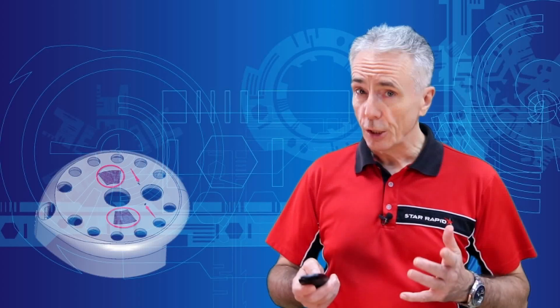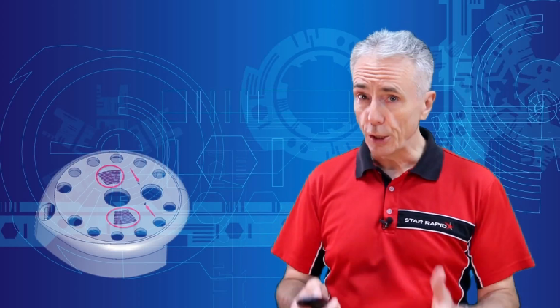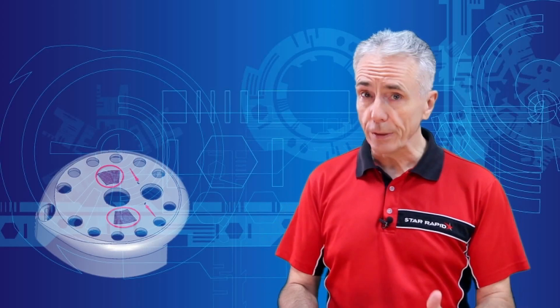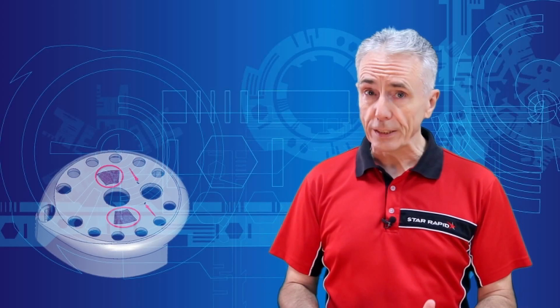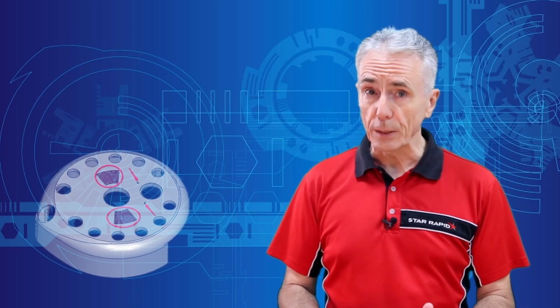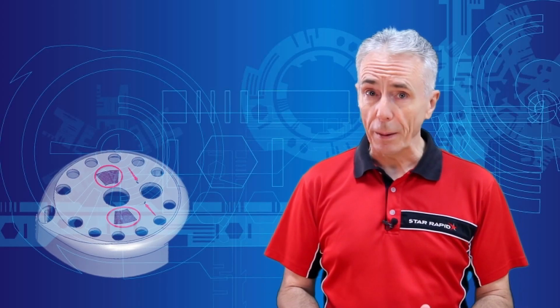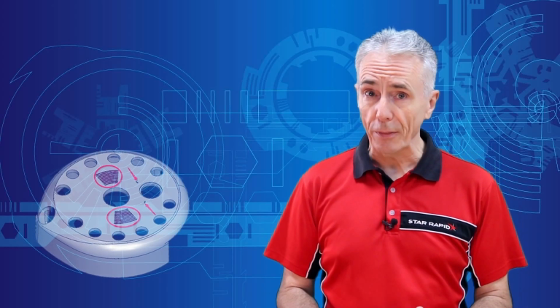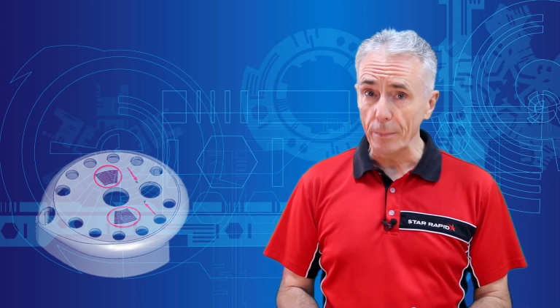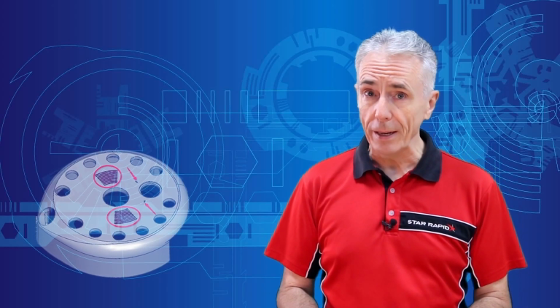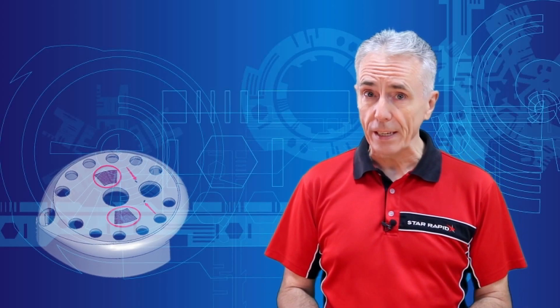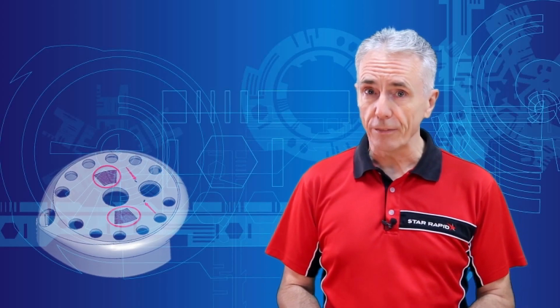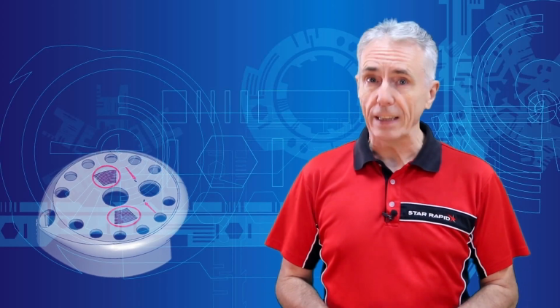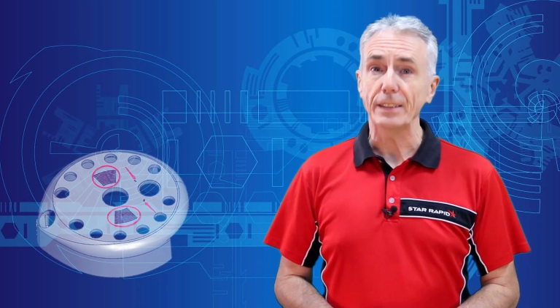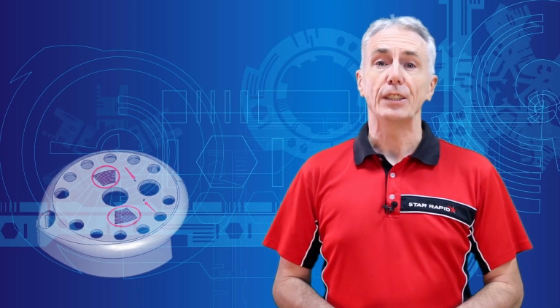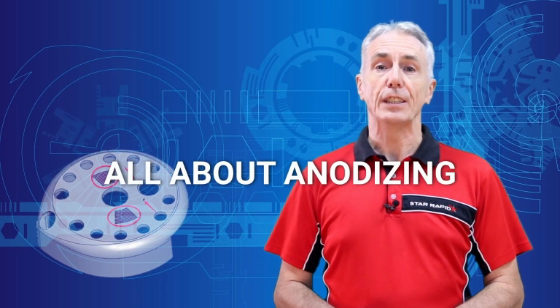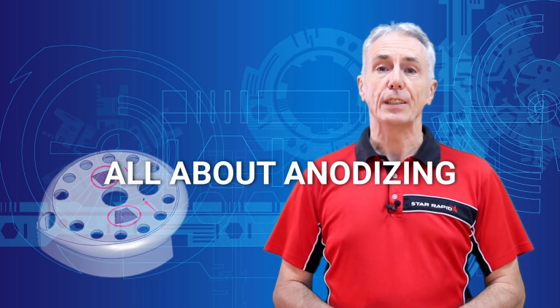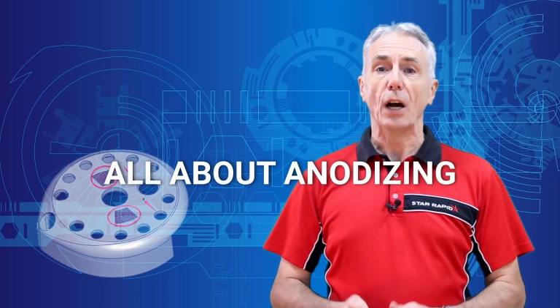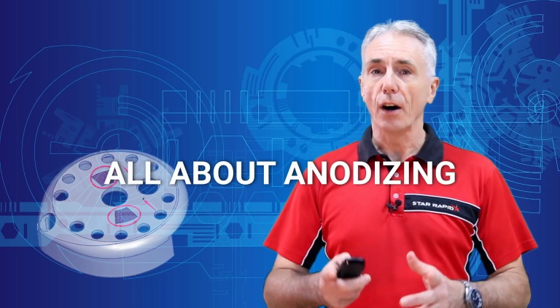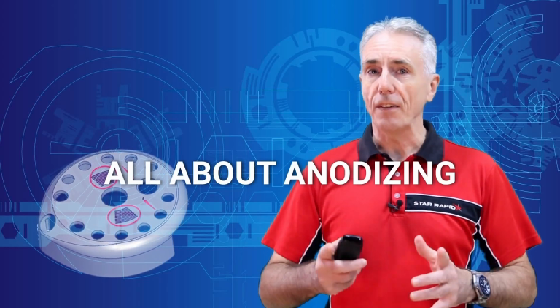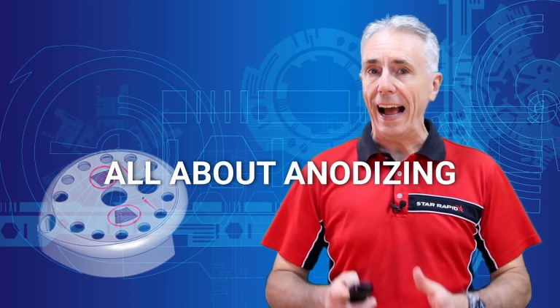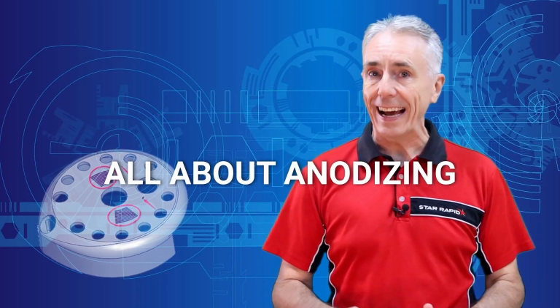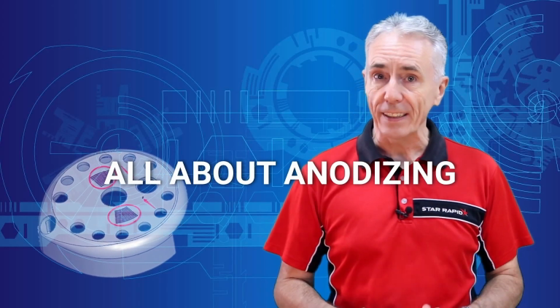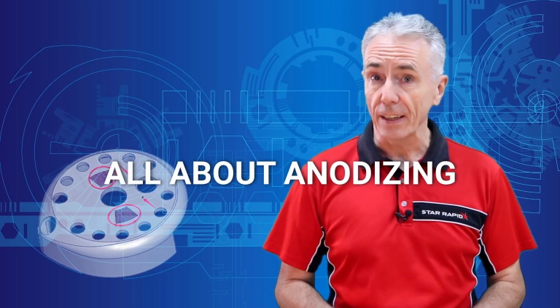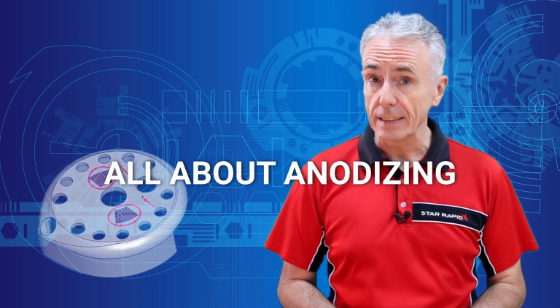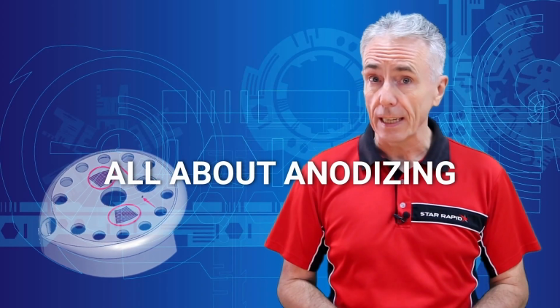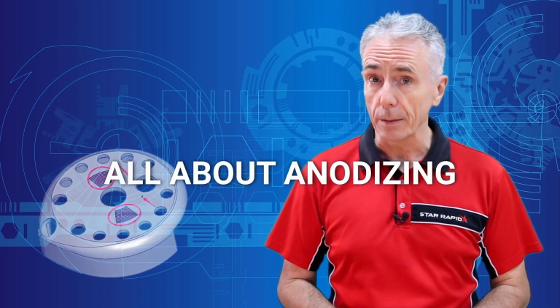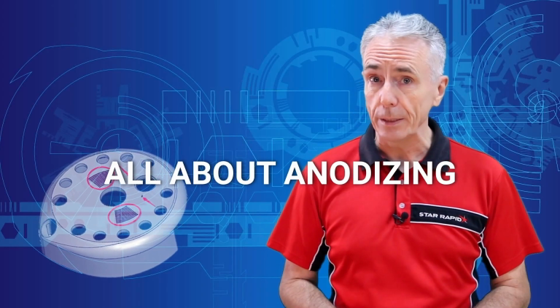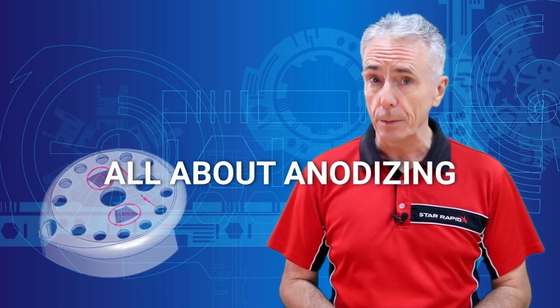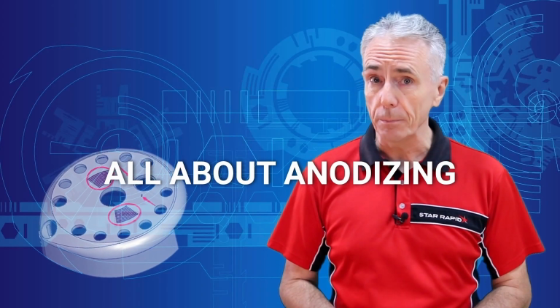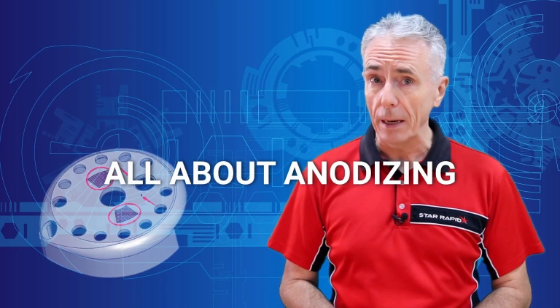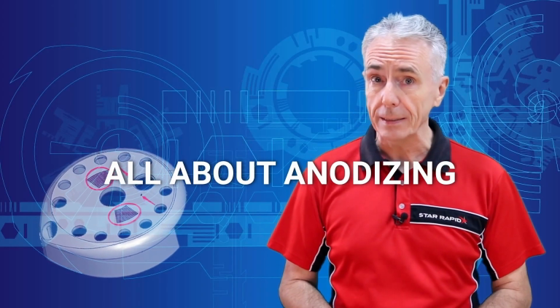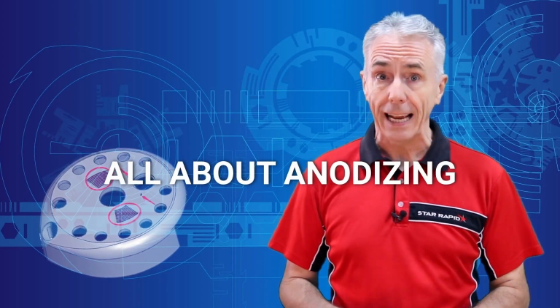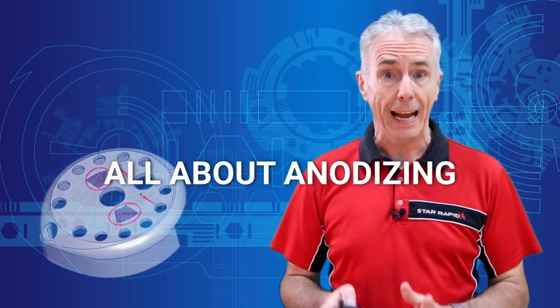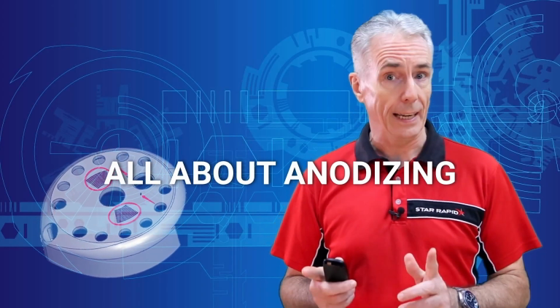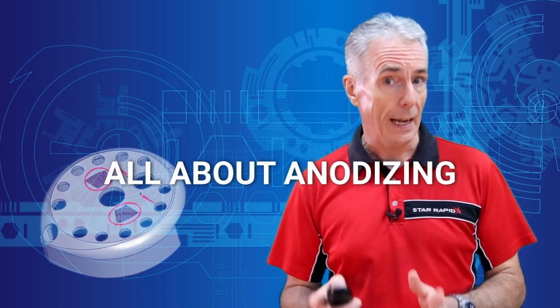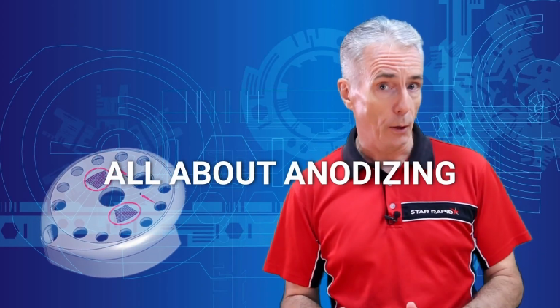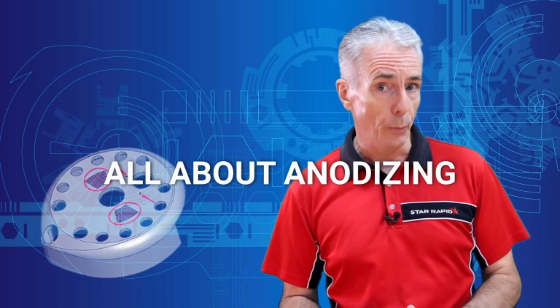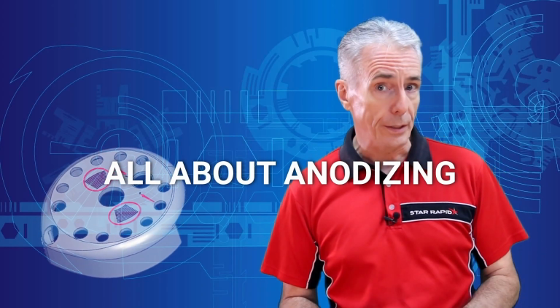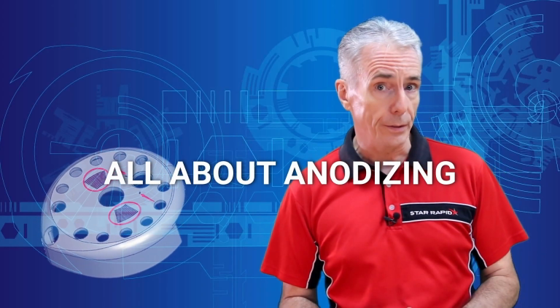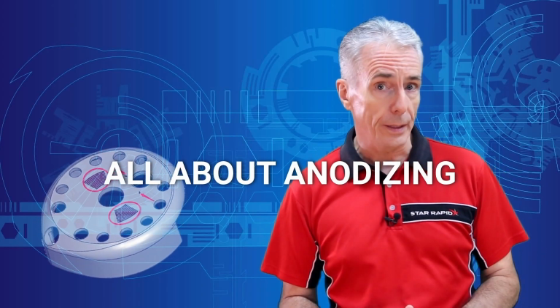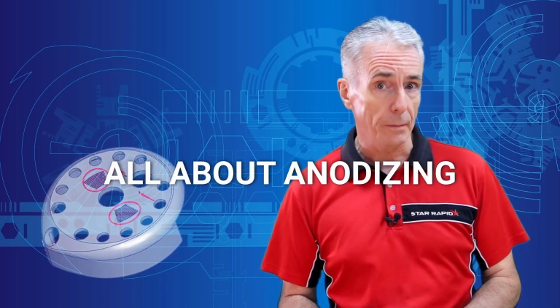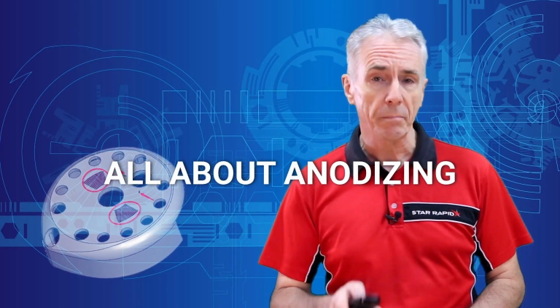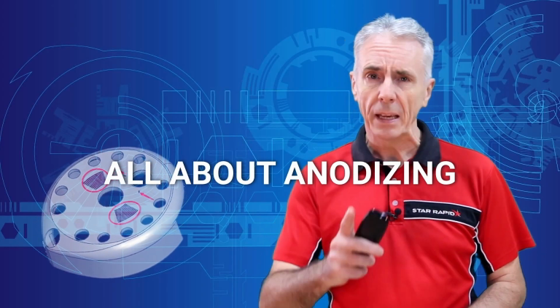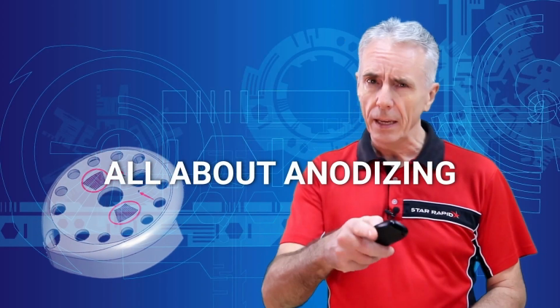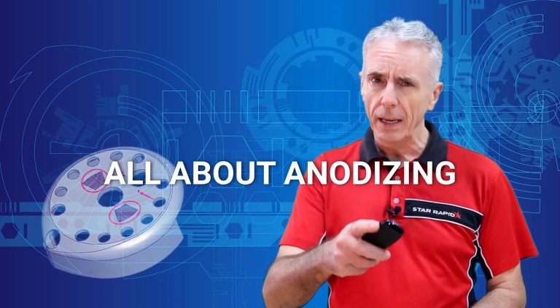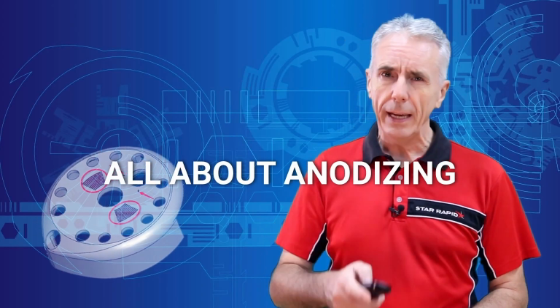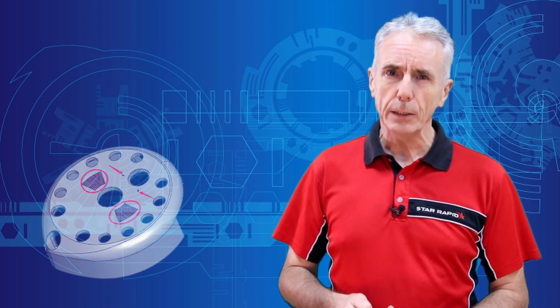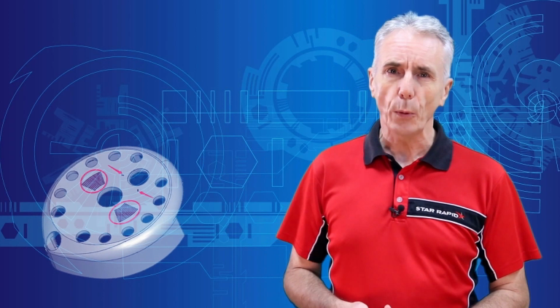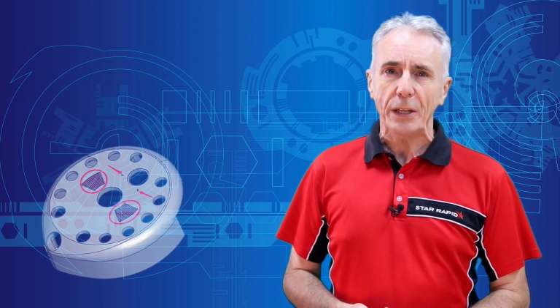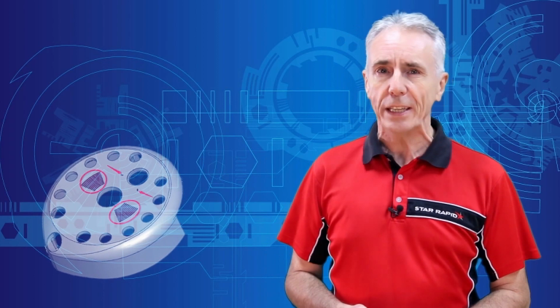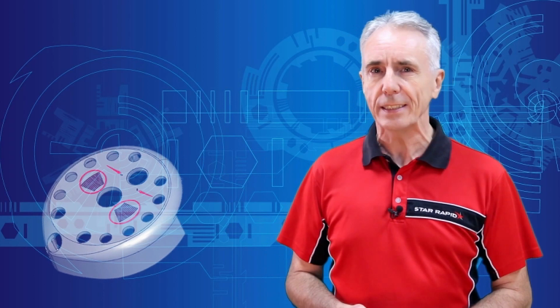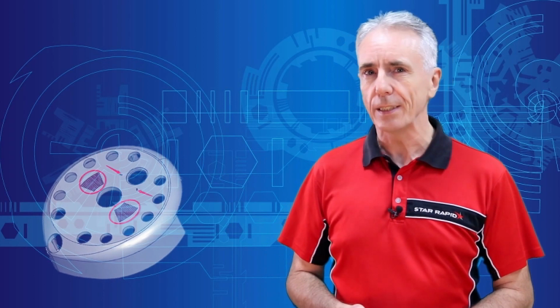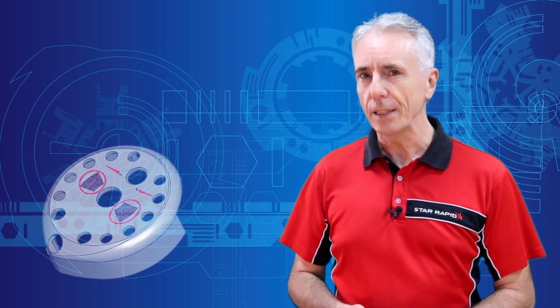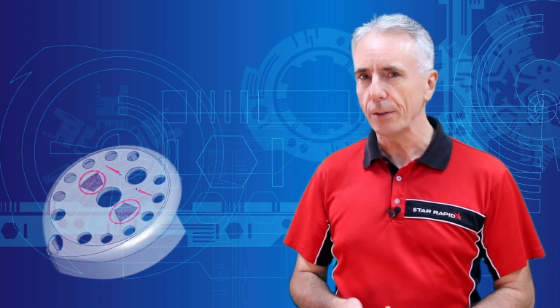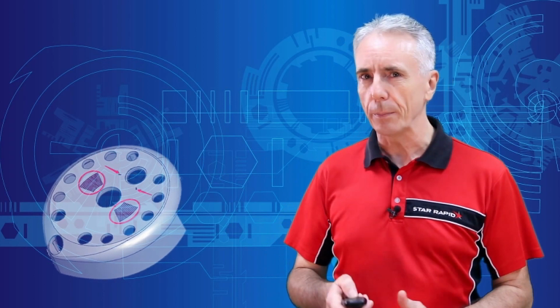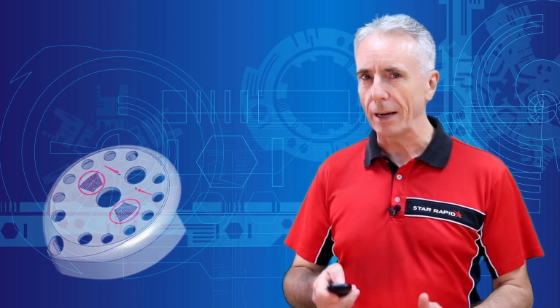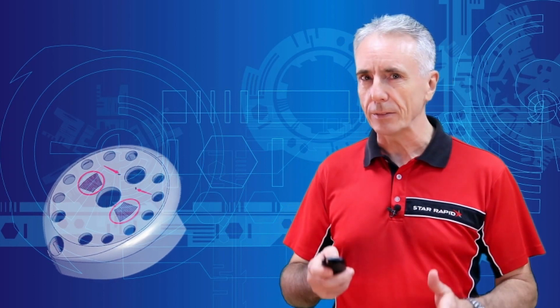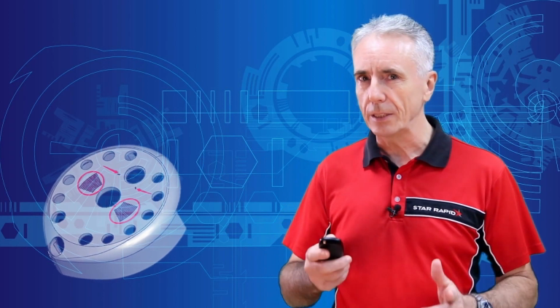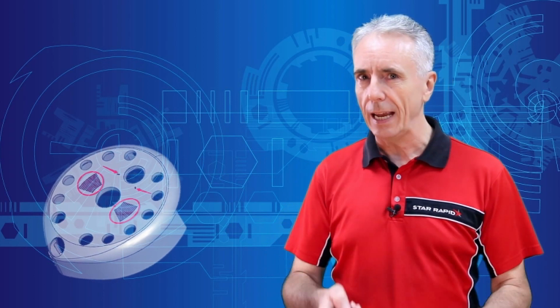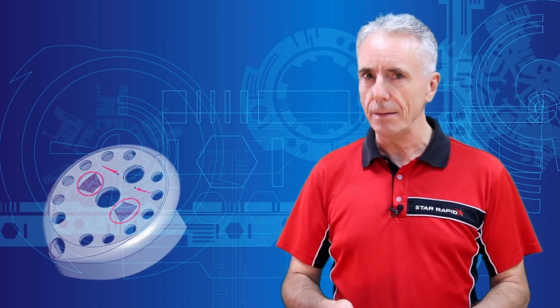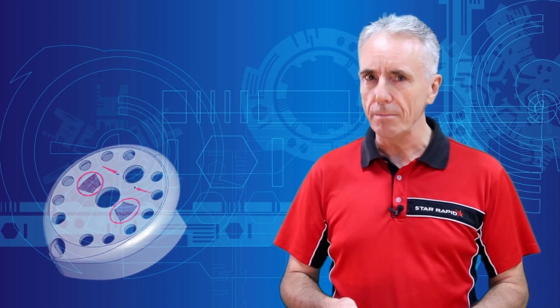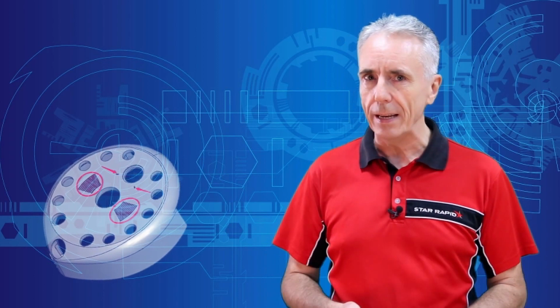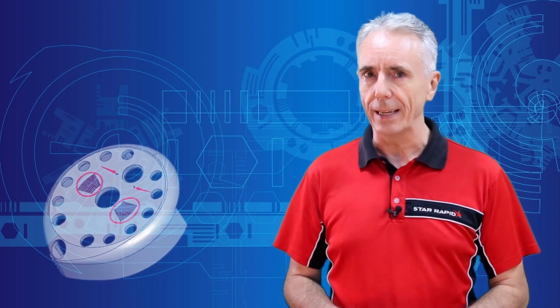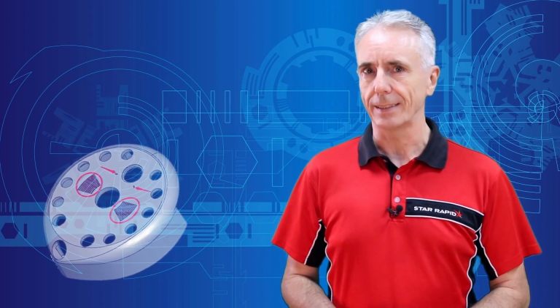Curious about the many advantages of anodized aluminium parts and how we do it? Here's what you need to know in about 10 minutes.